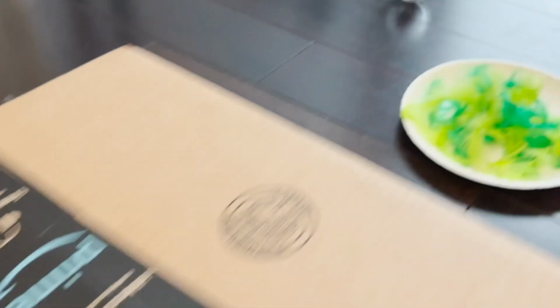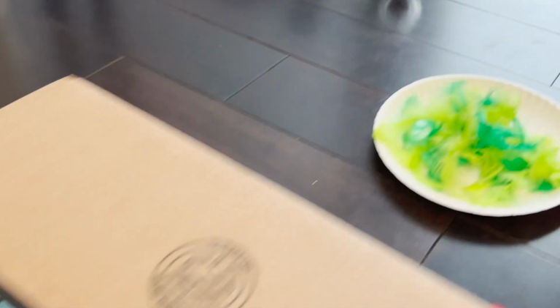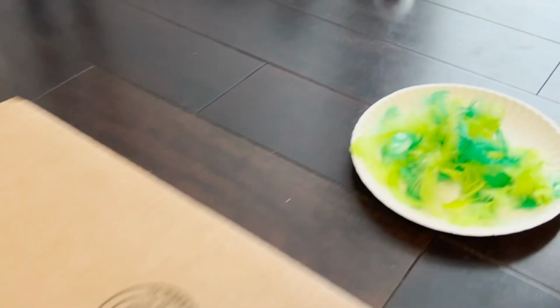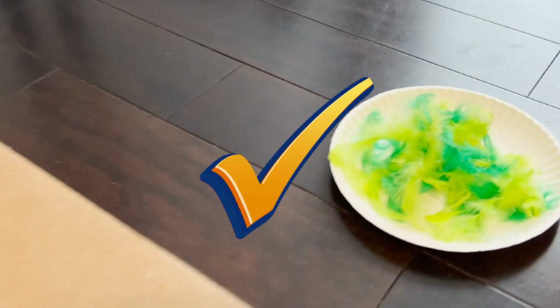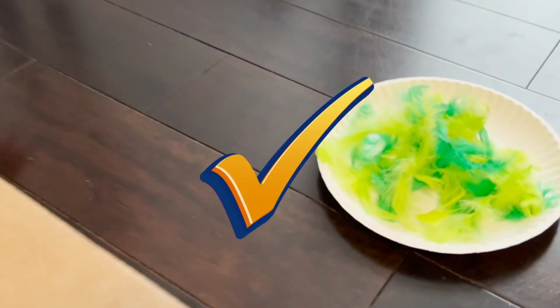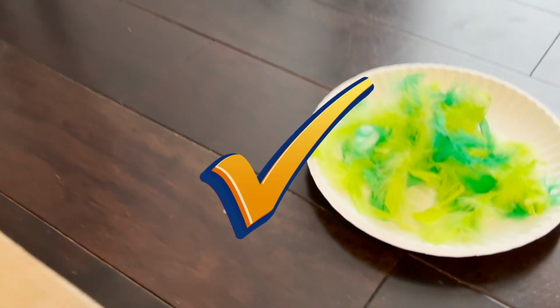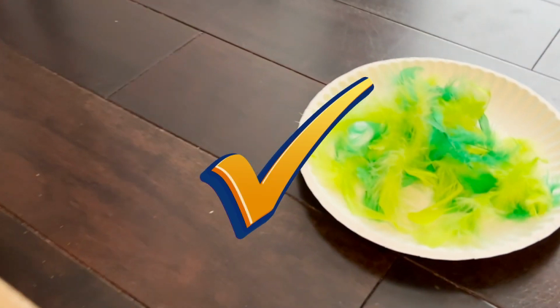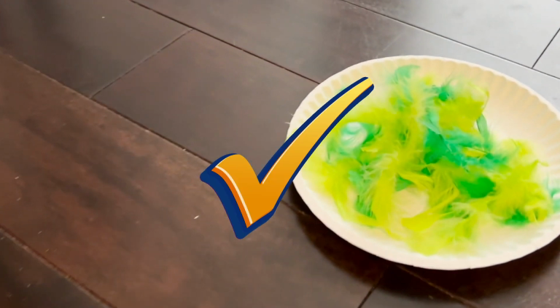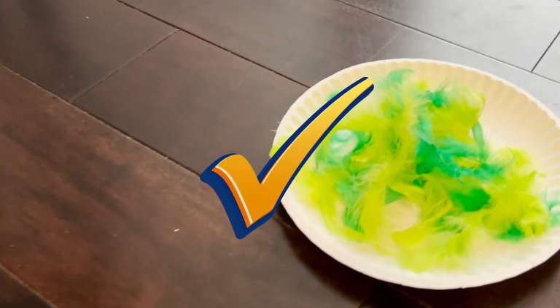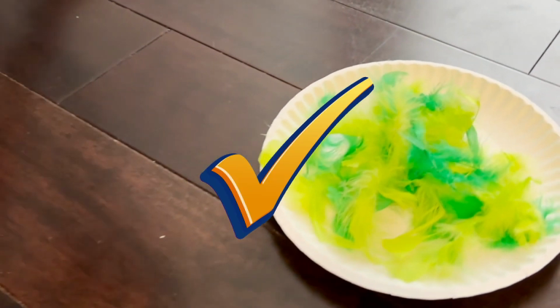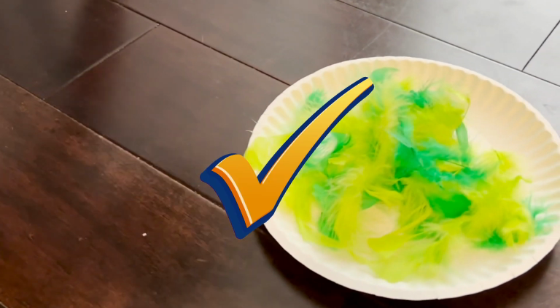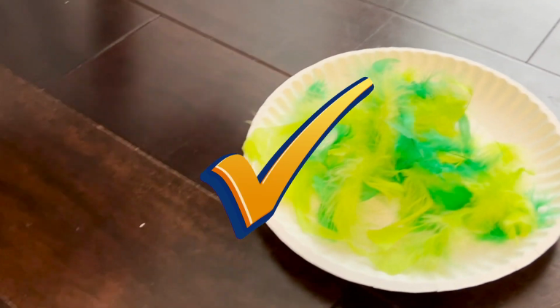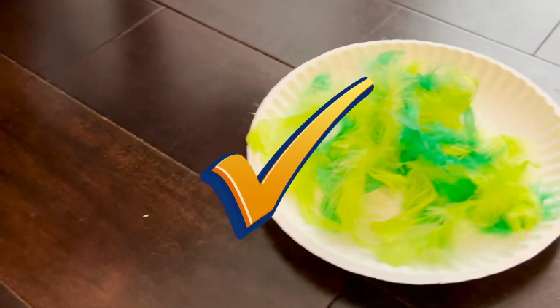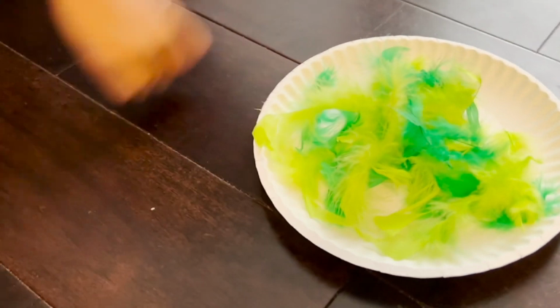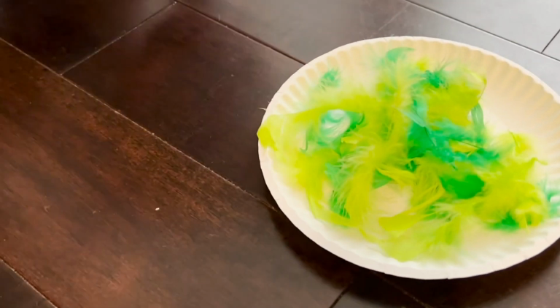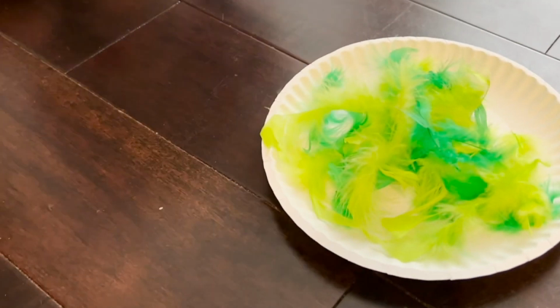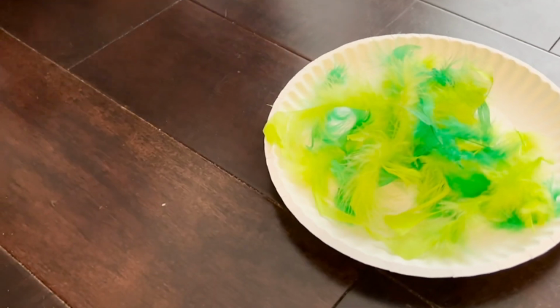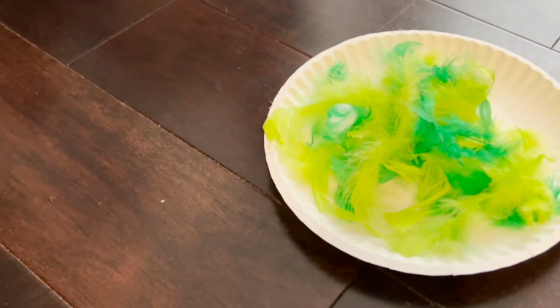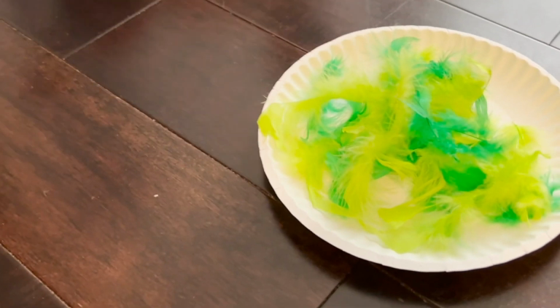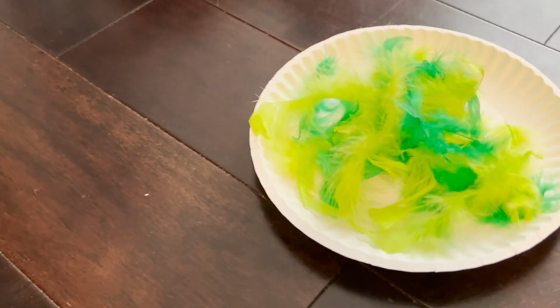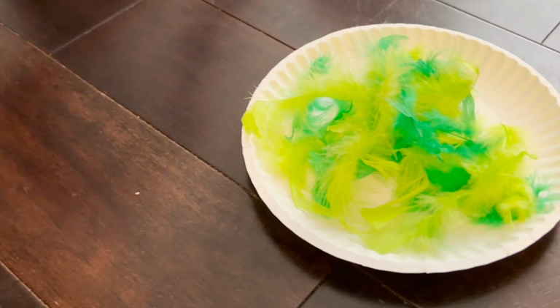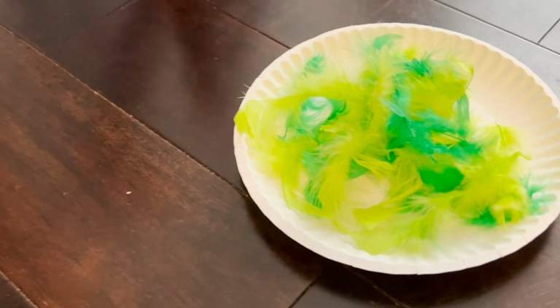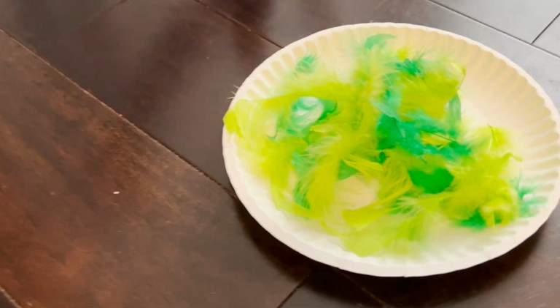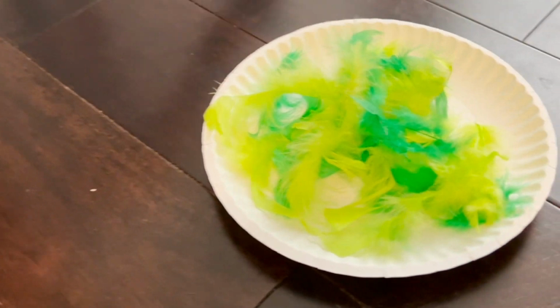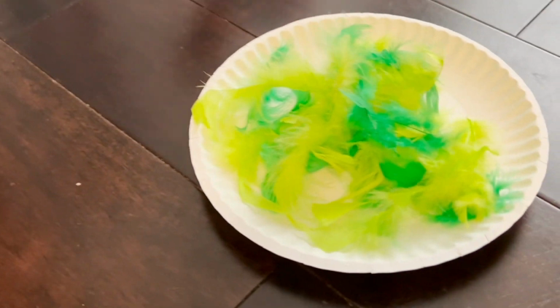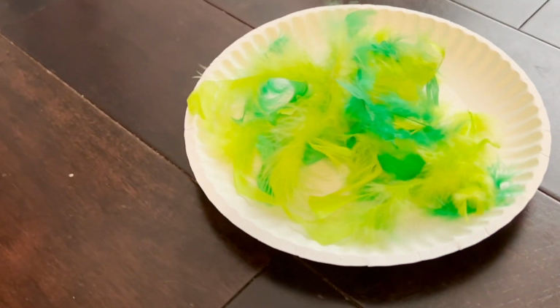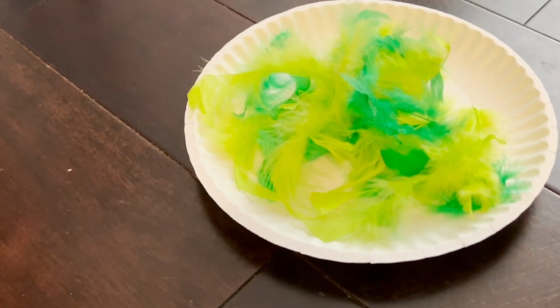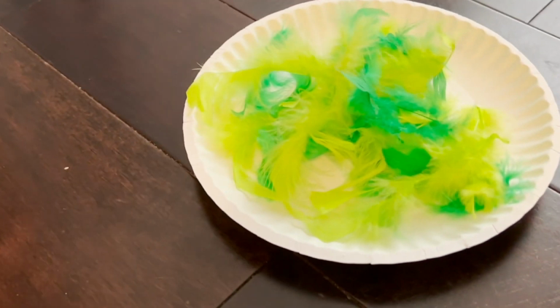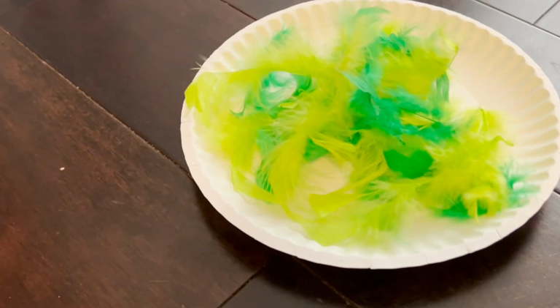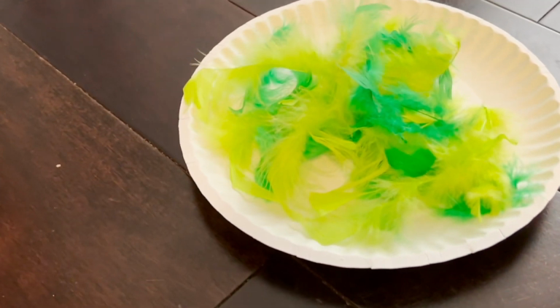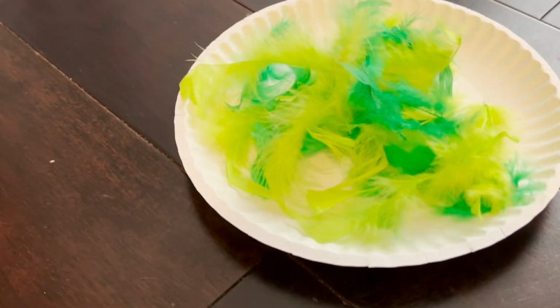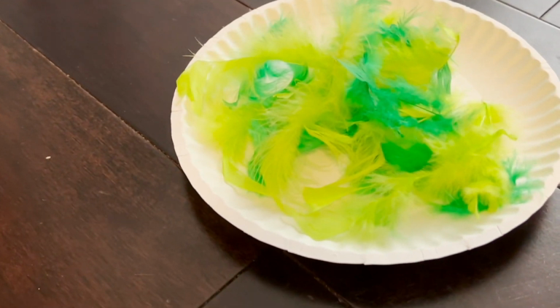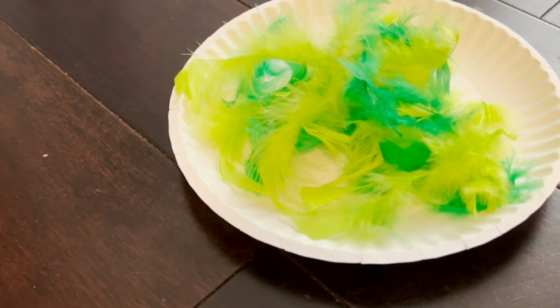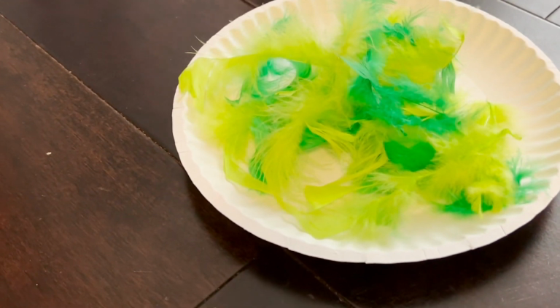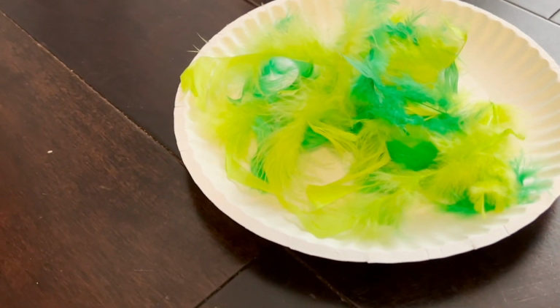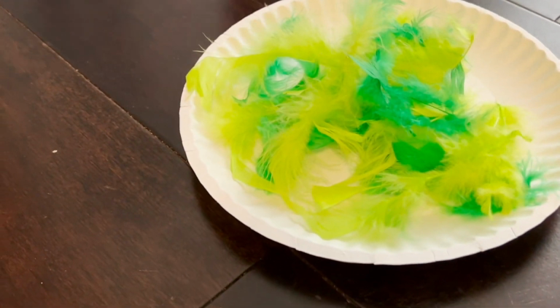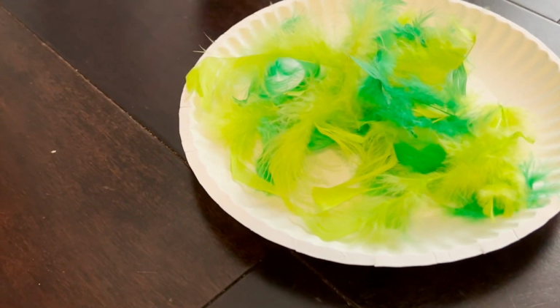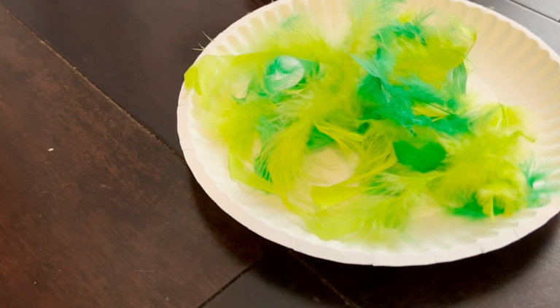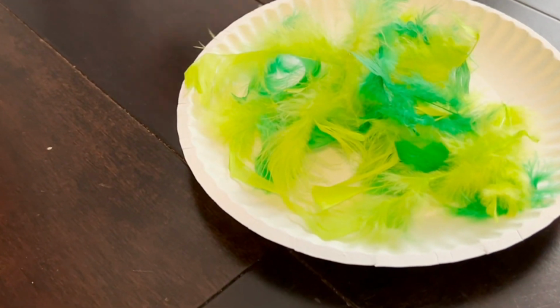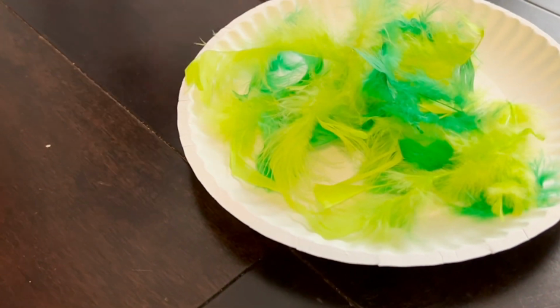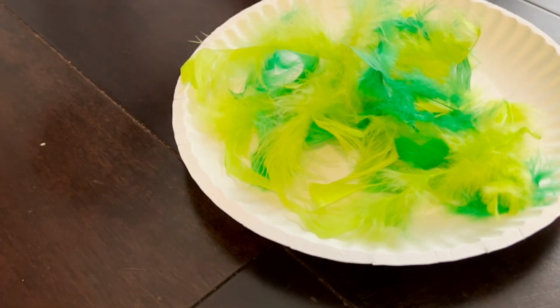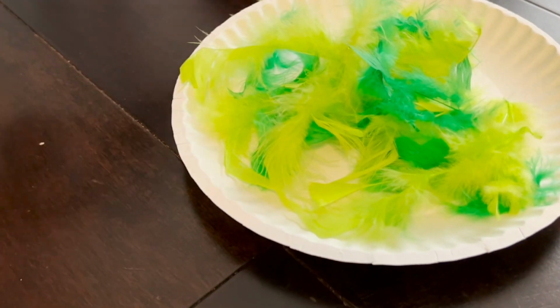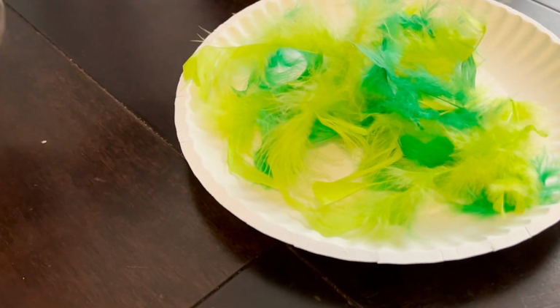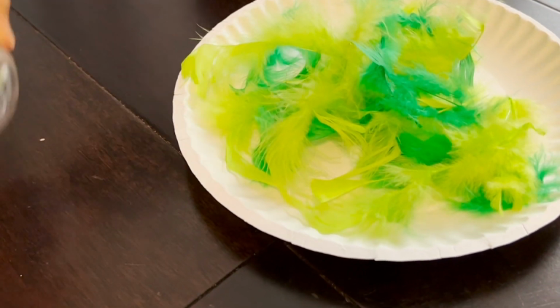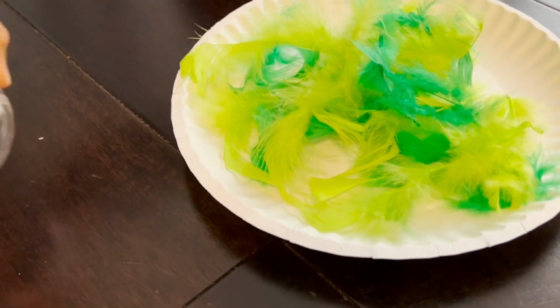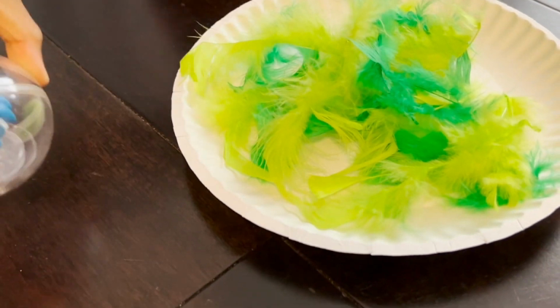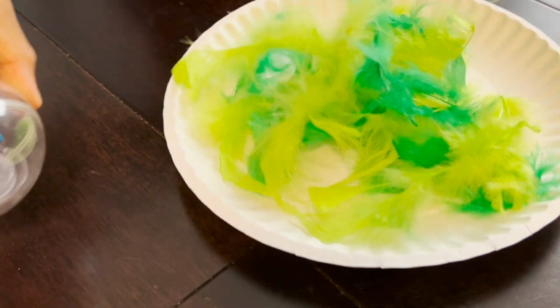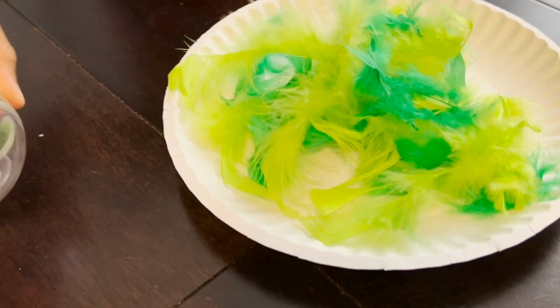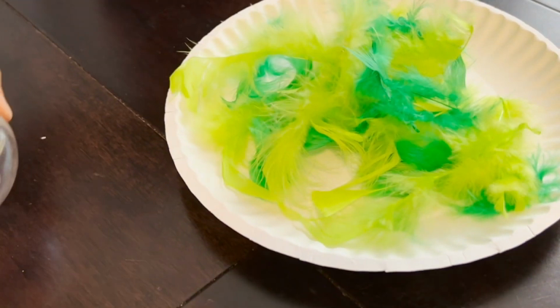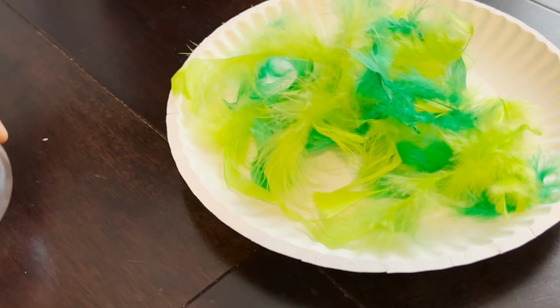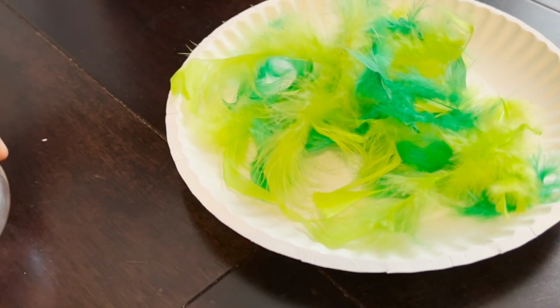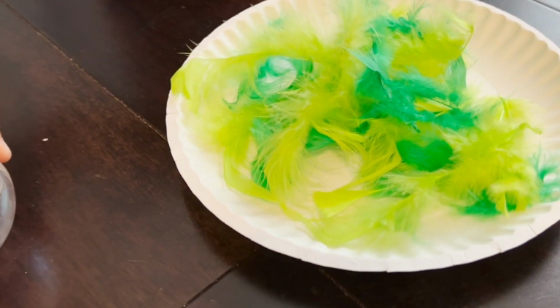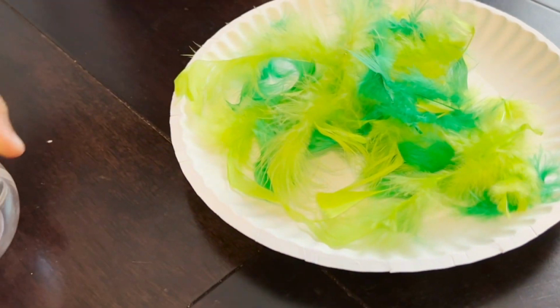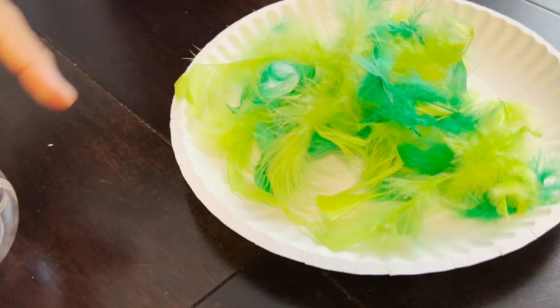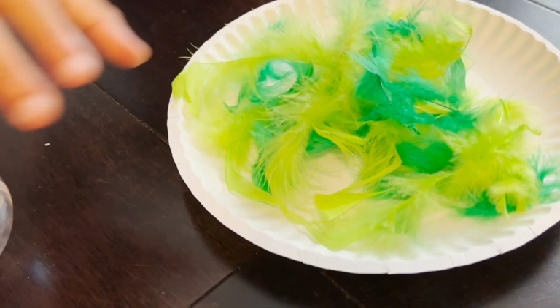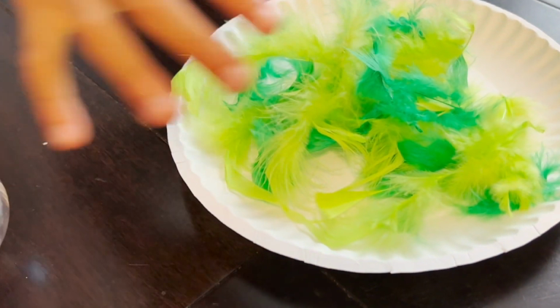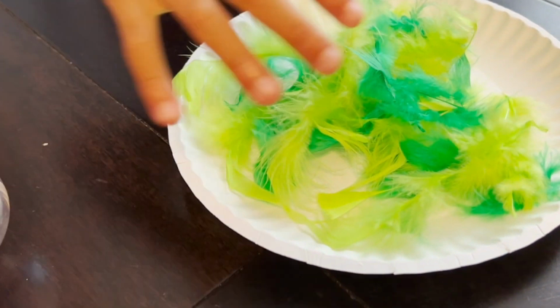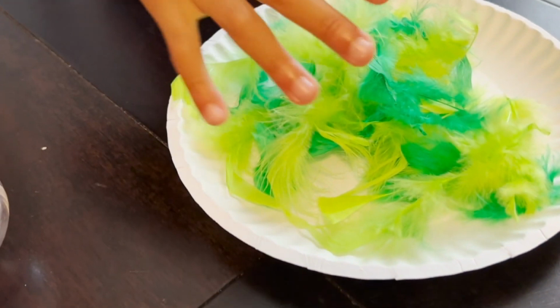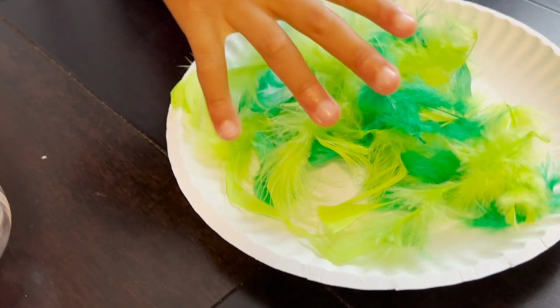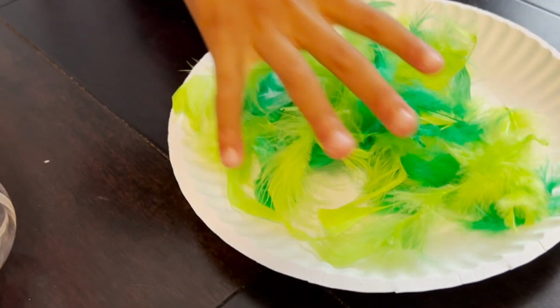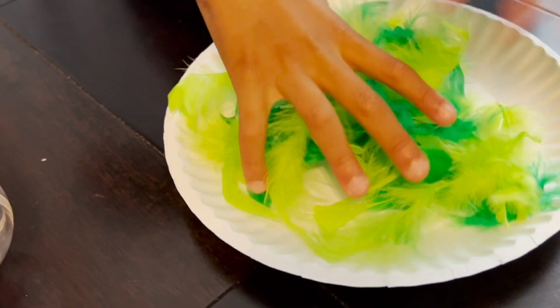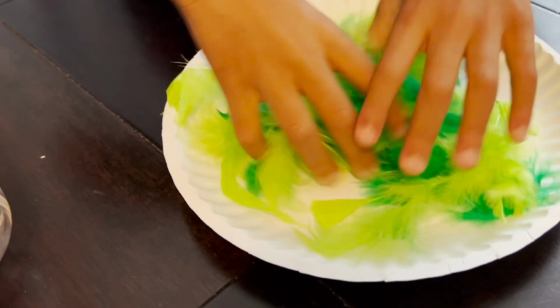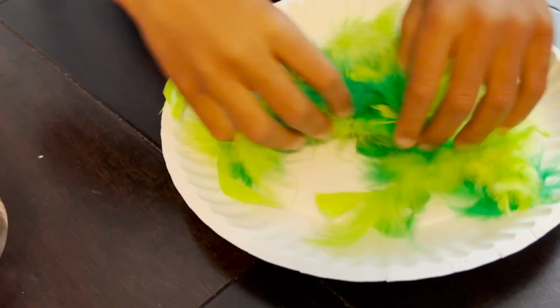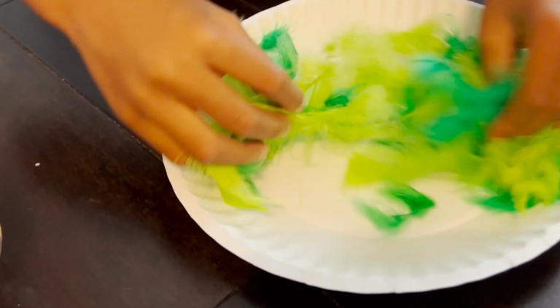Whoa! He made it through the tunnel, and now he's in the pile of feathers!